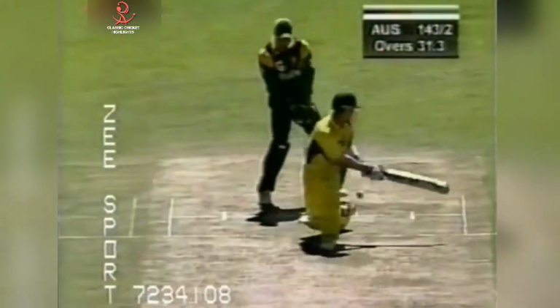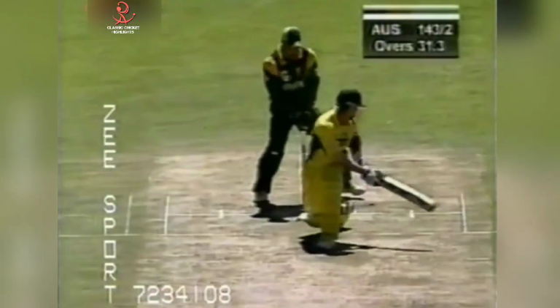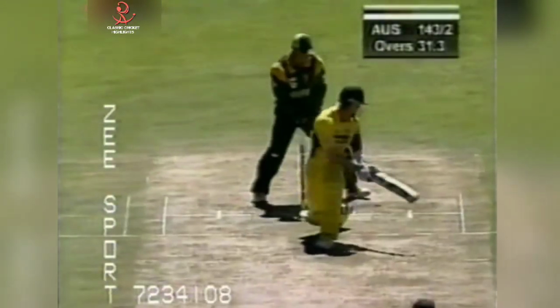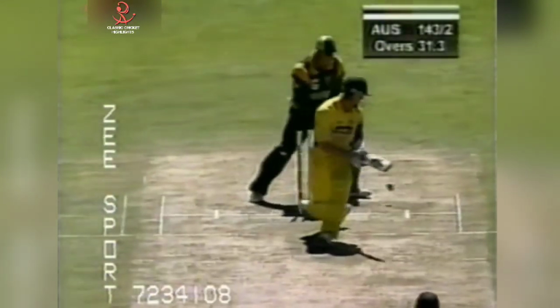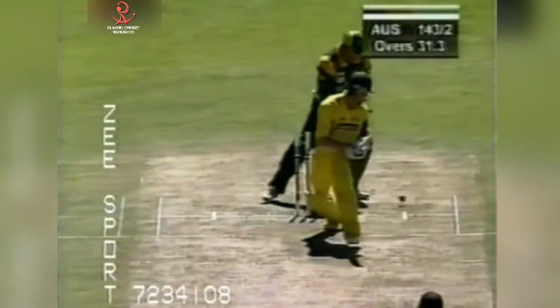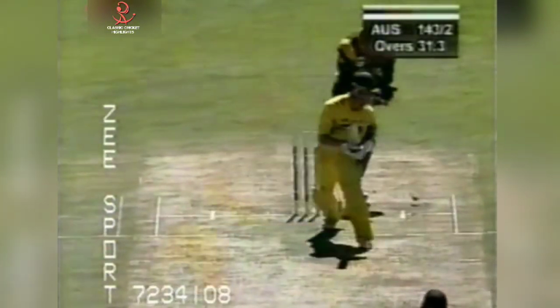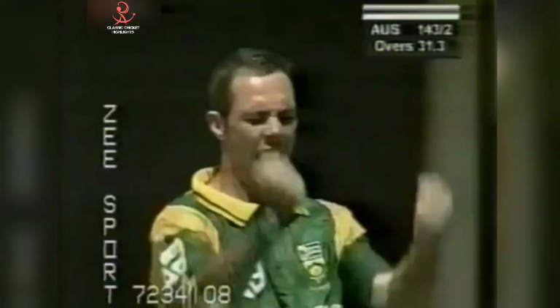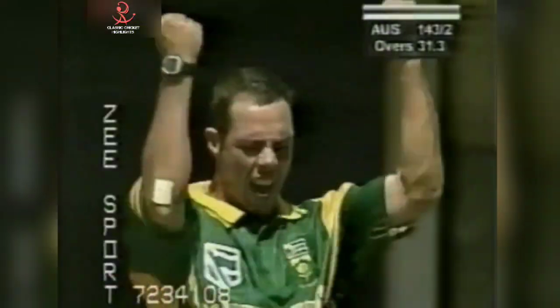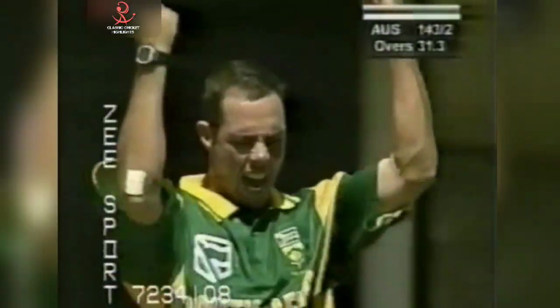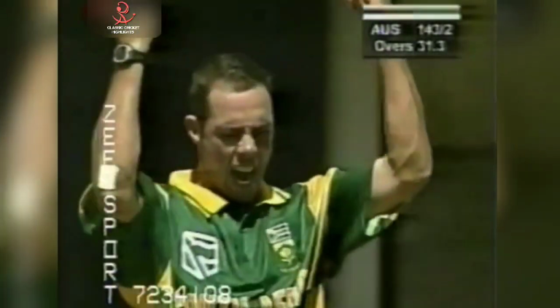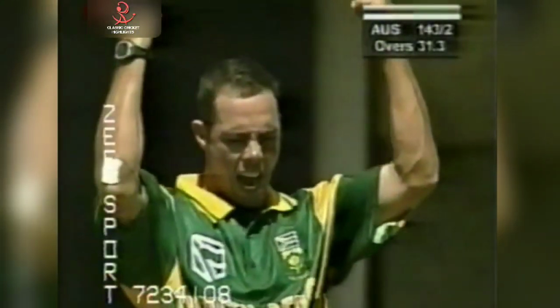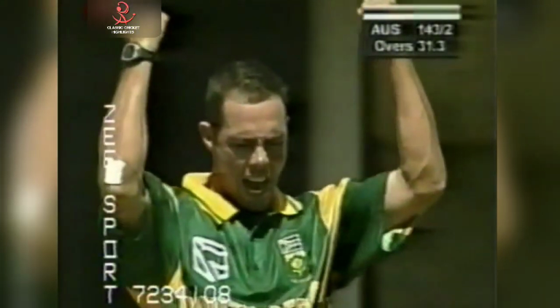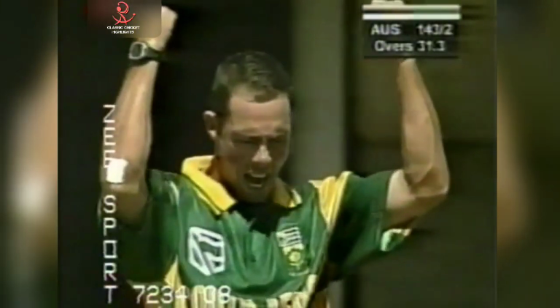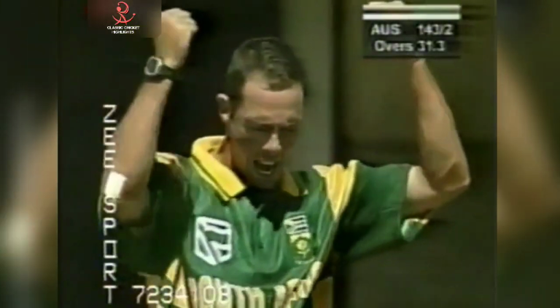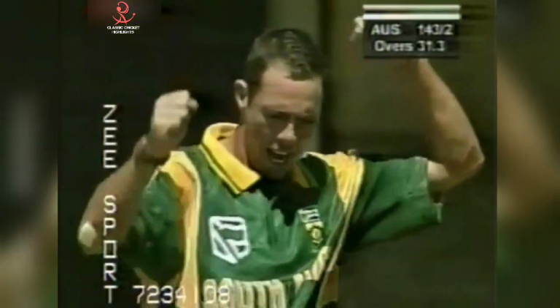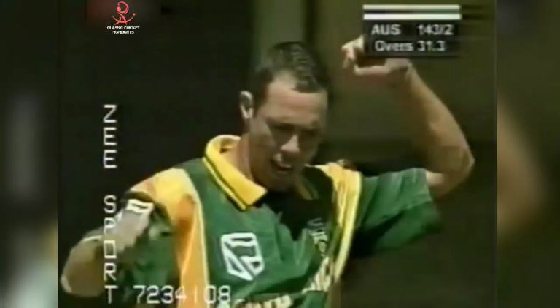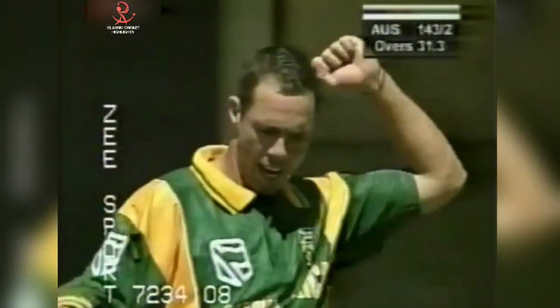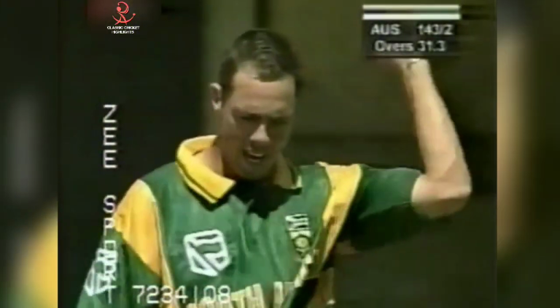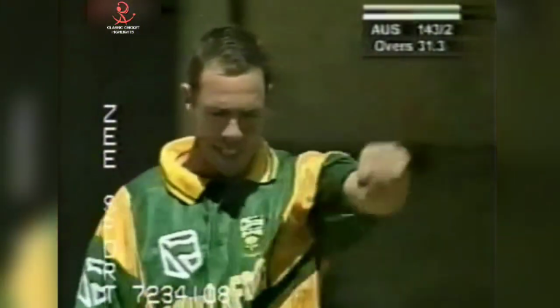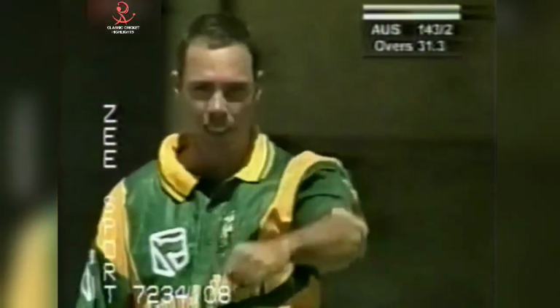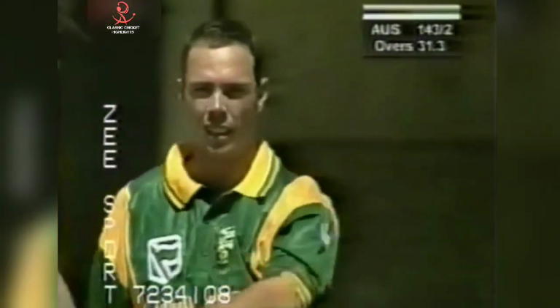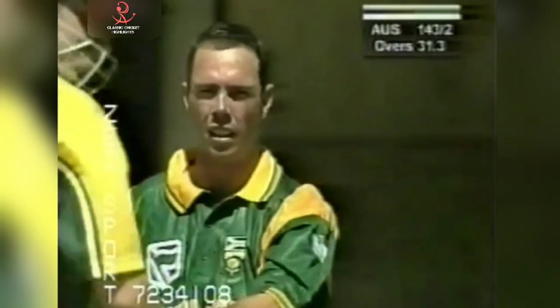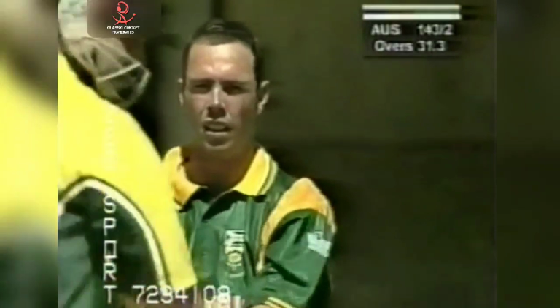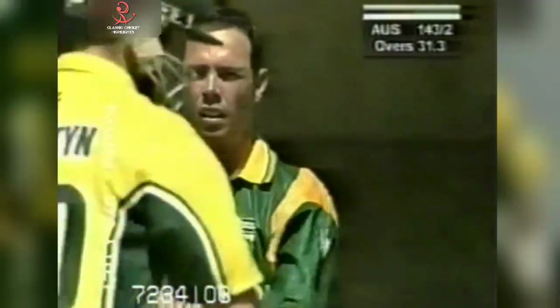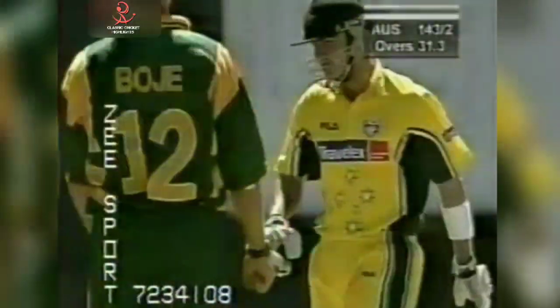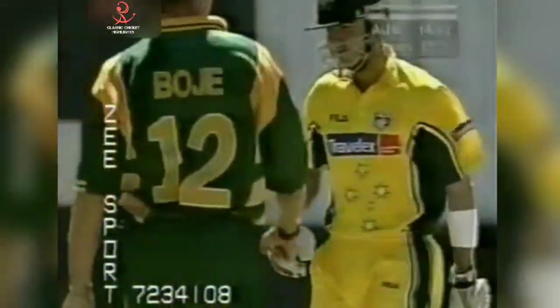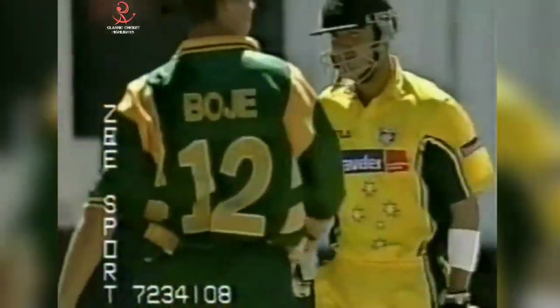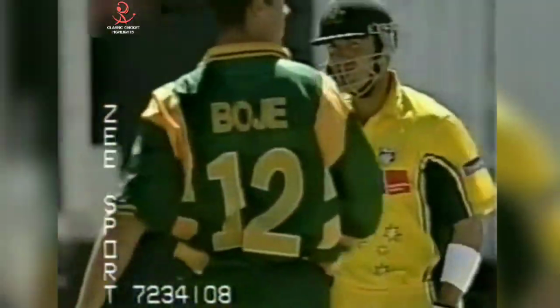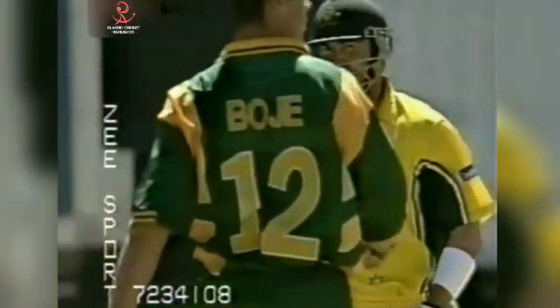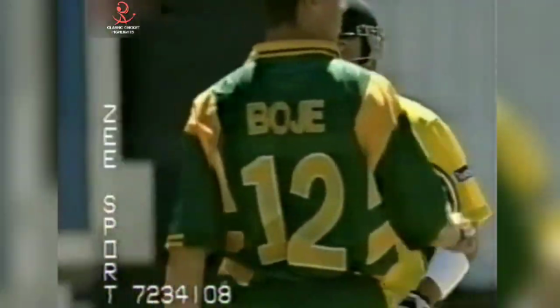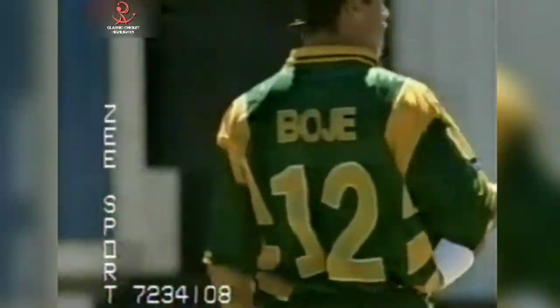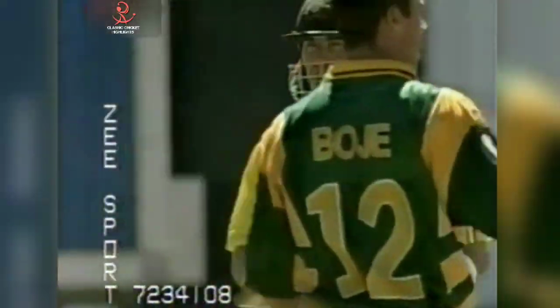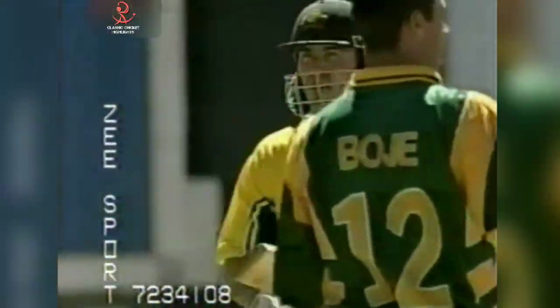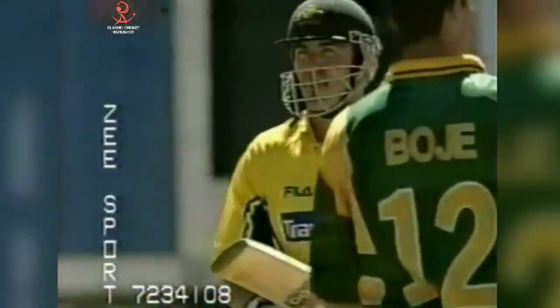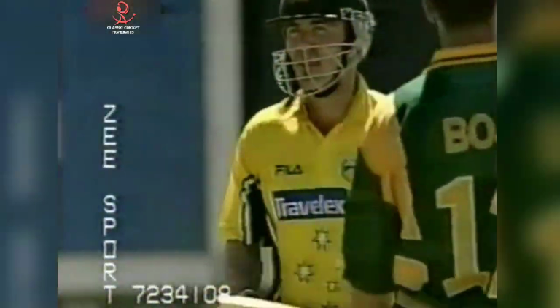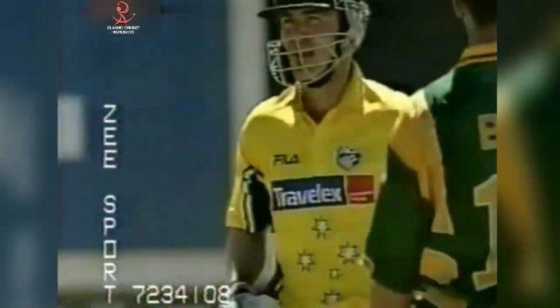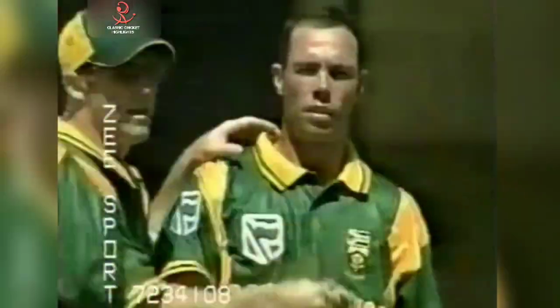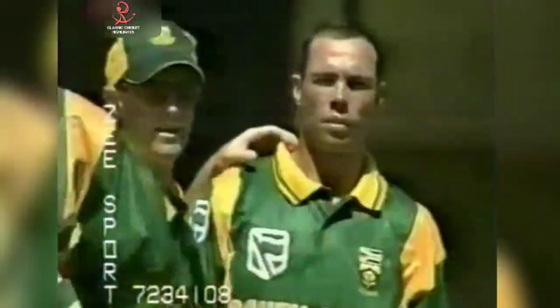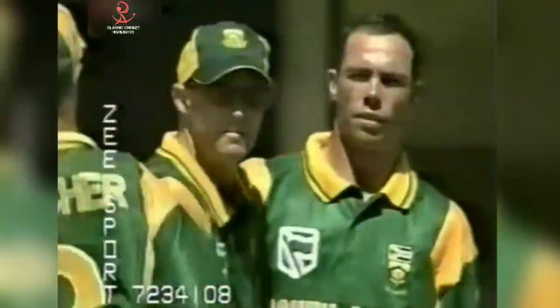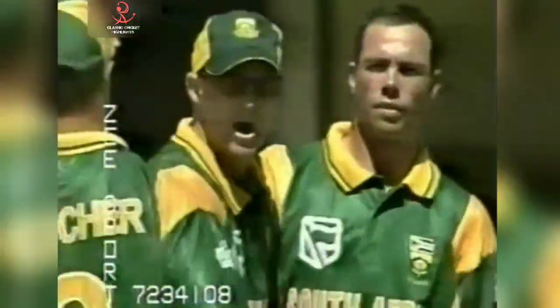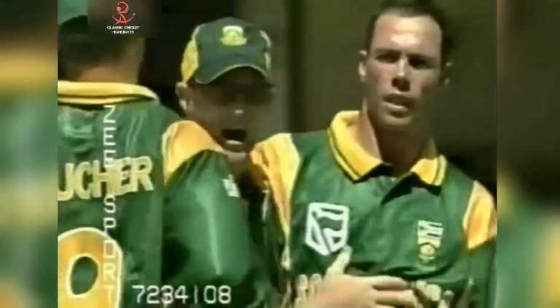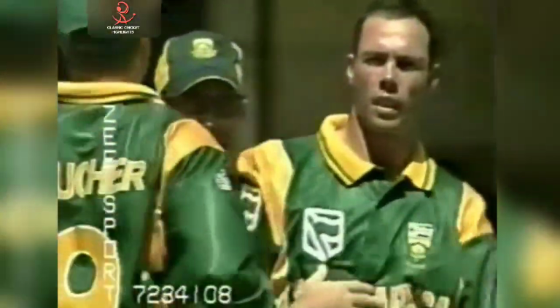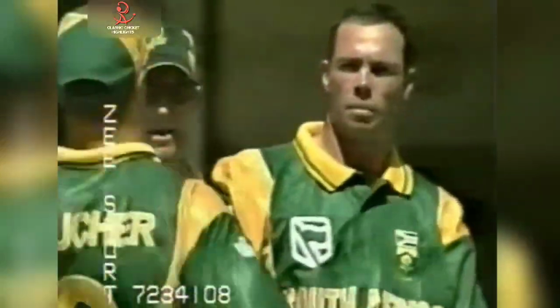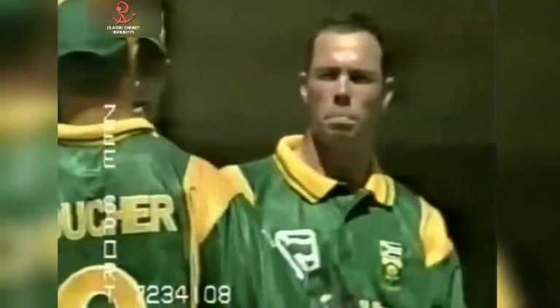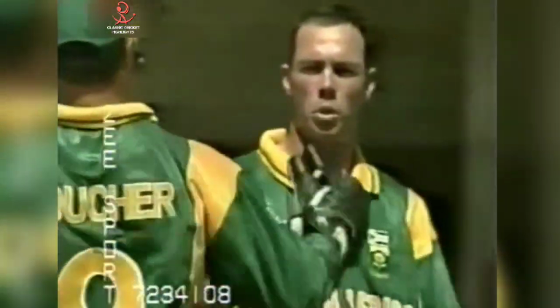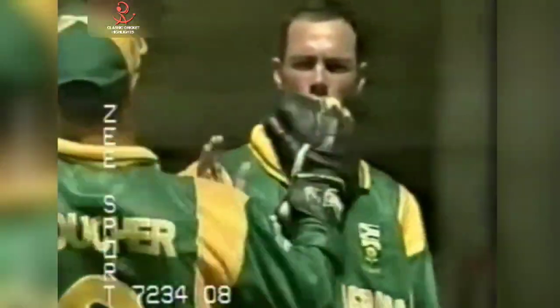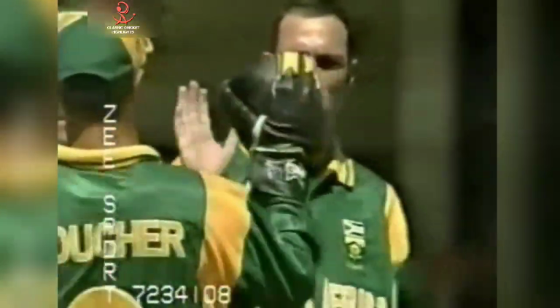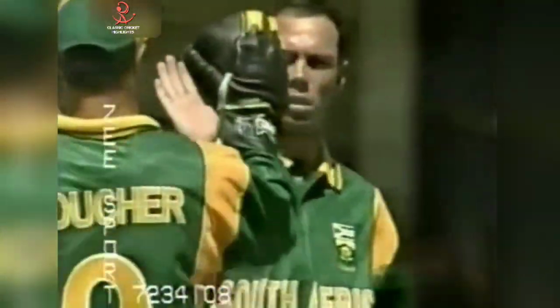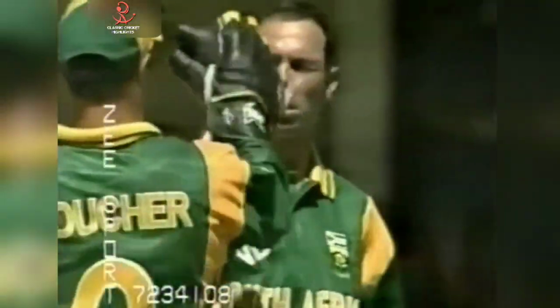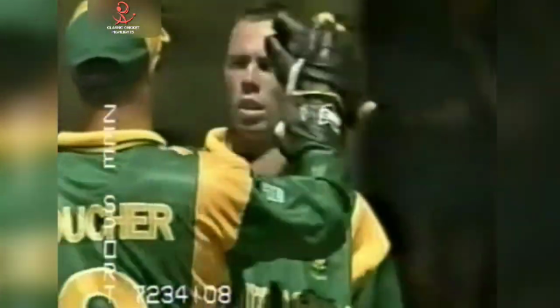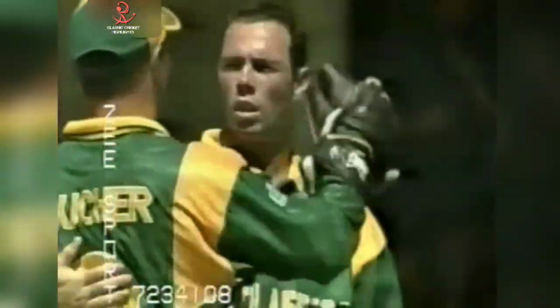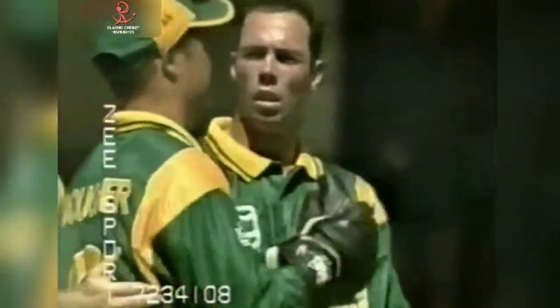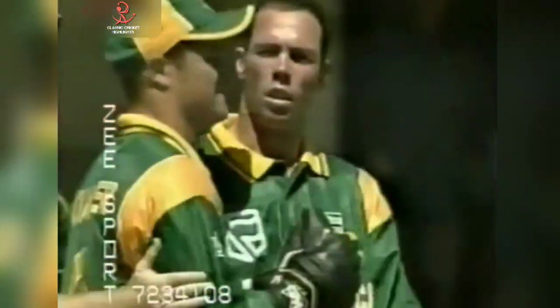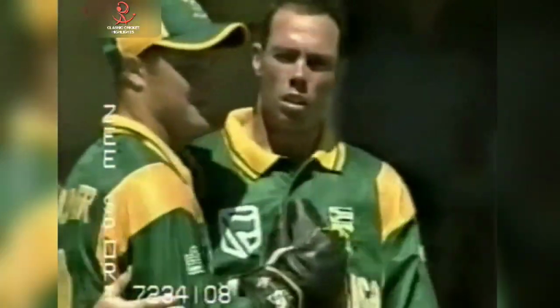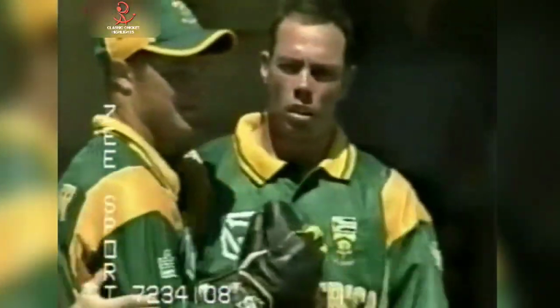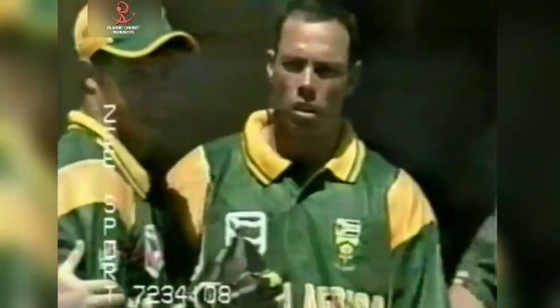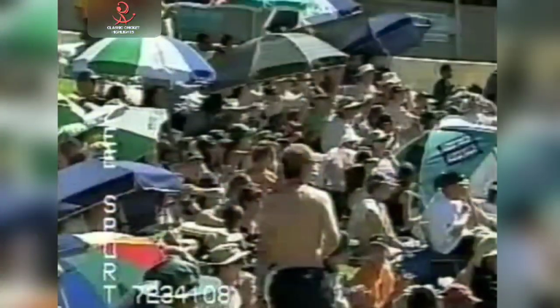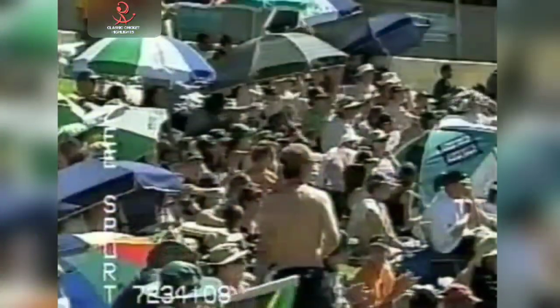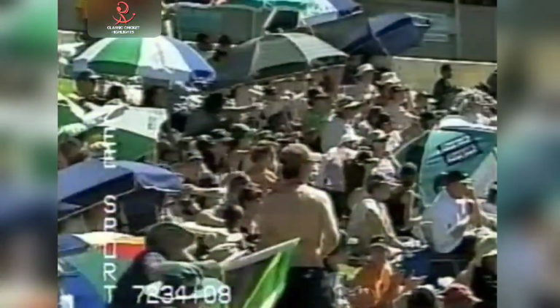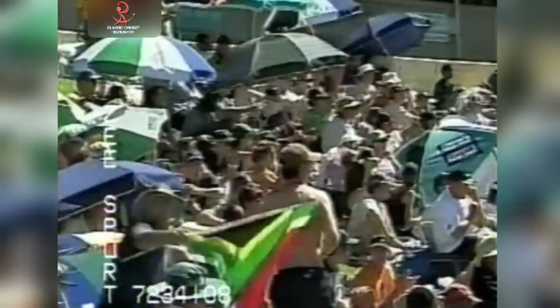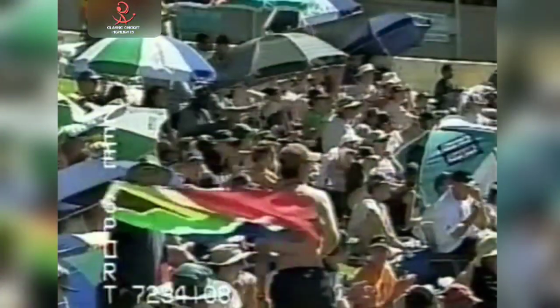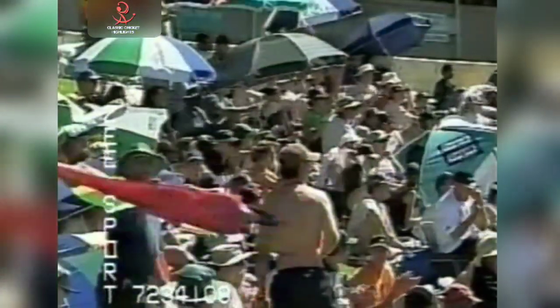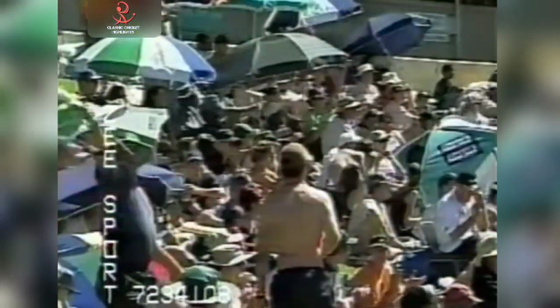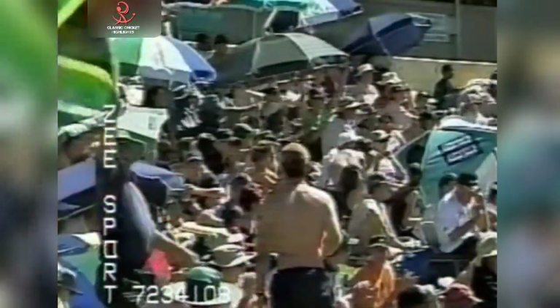Oh he's bowled him, he's bowled him! Good bit of bowling that from Nicky Beyer. Beautifully bowled.